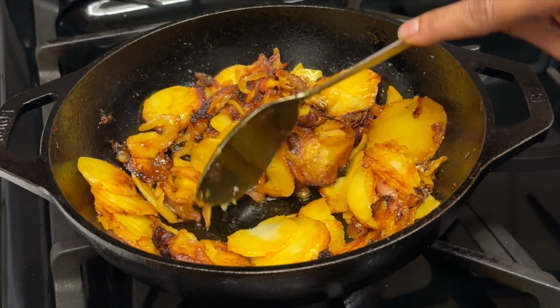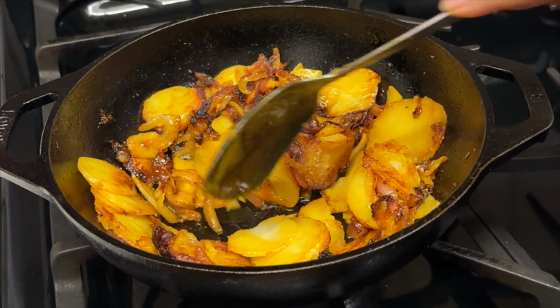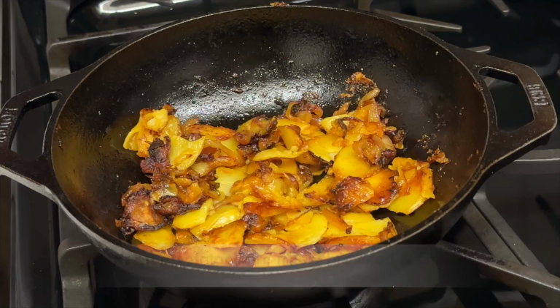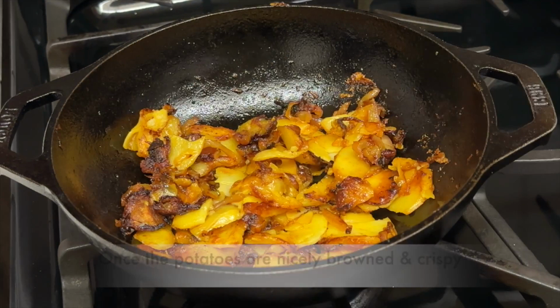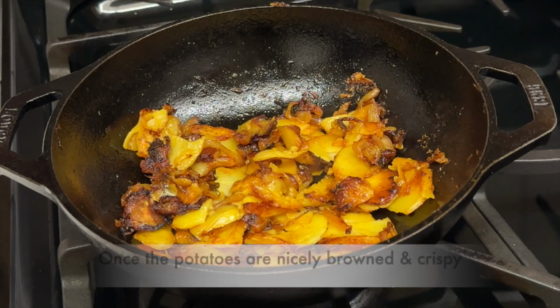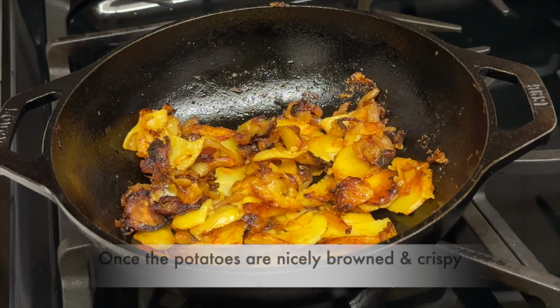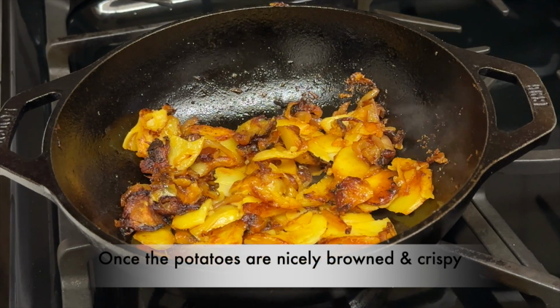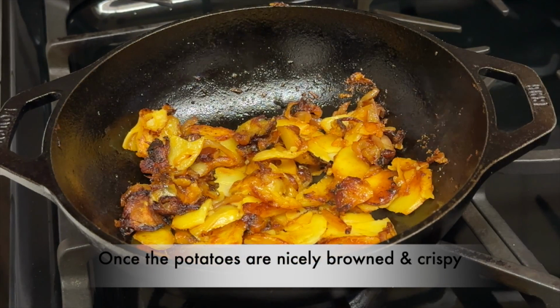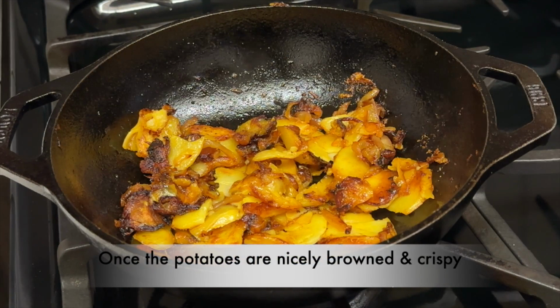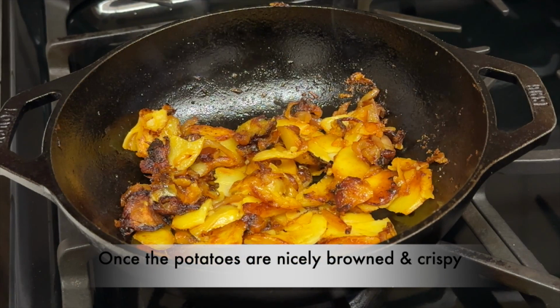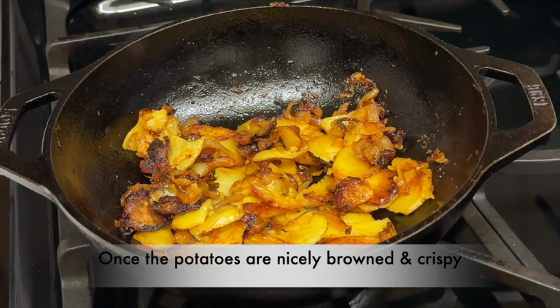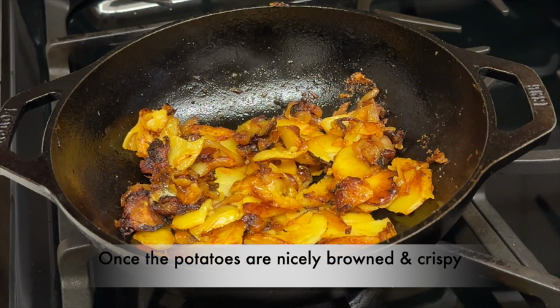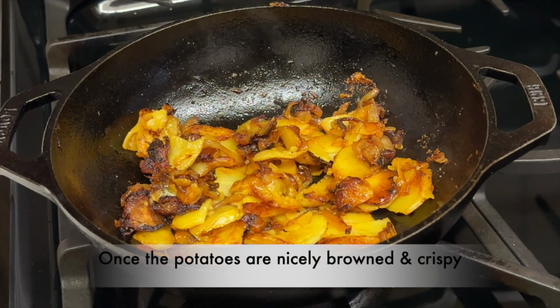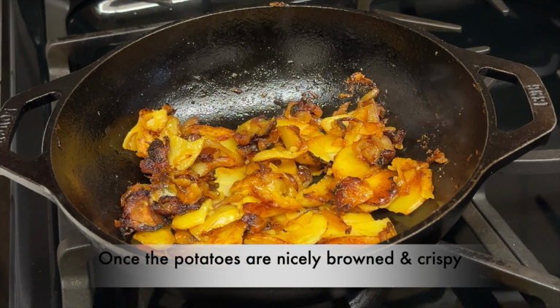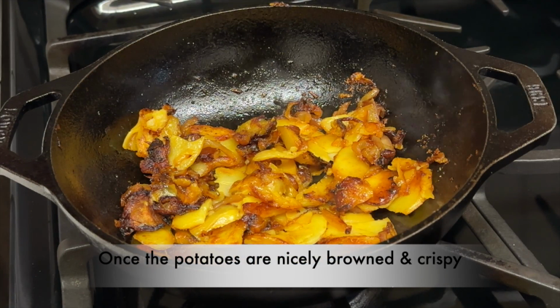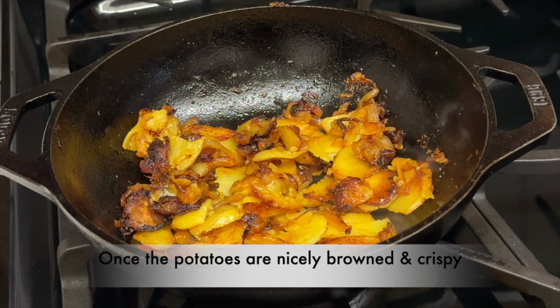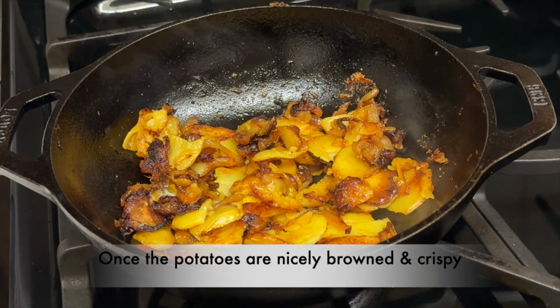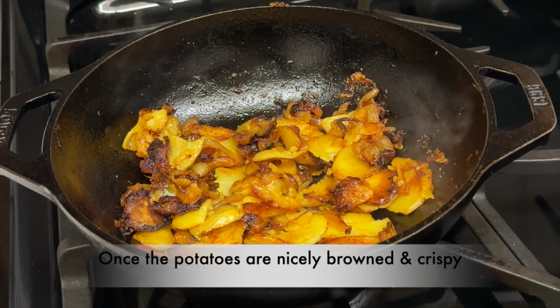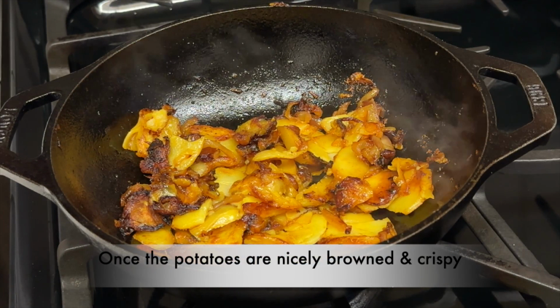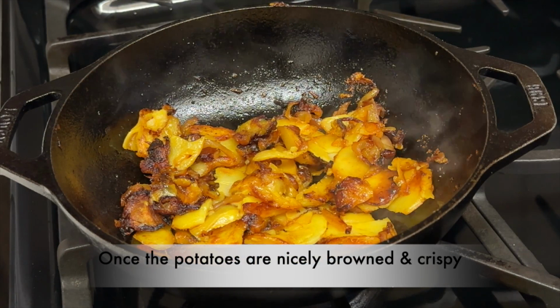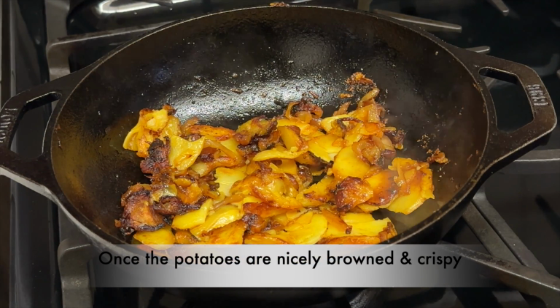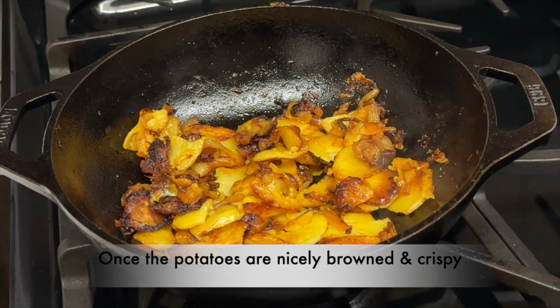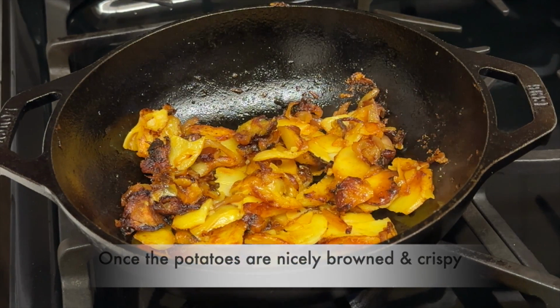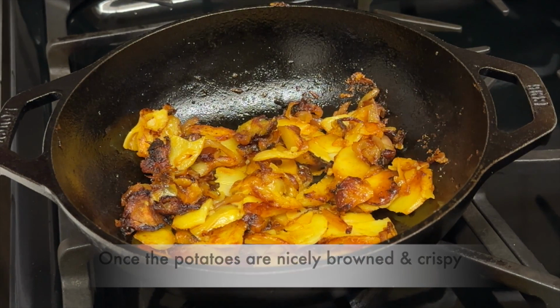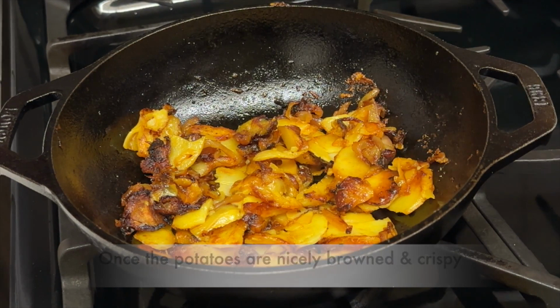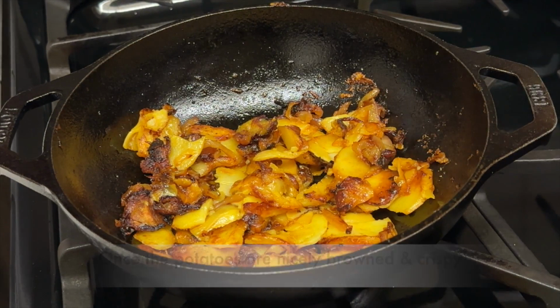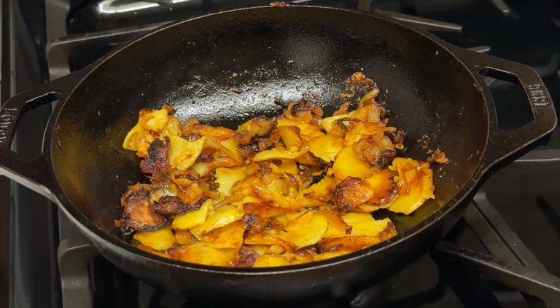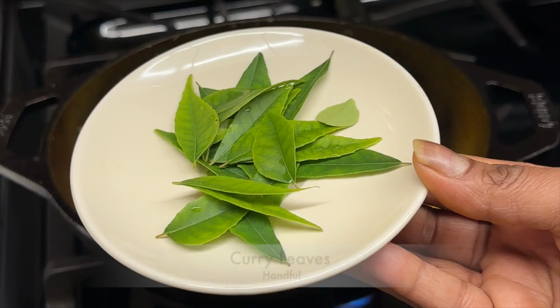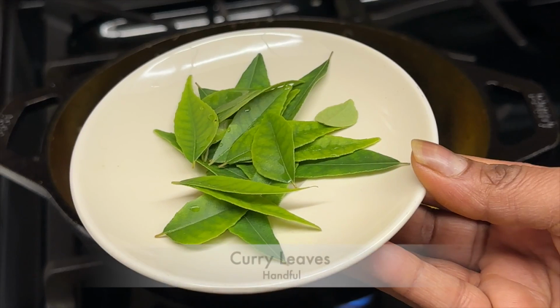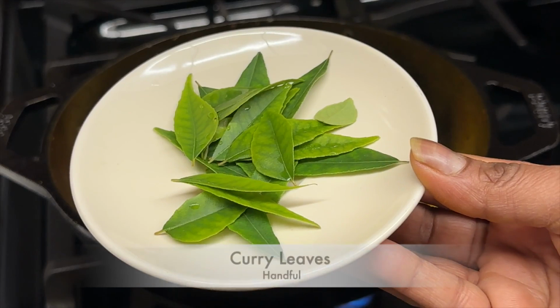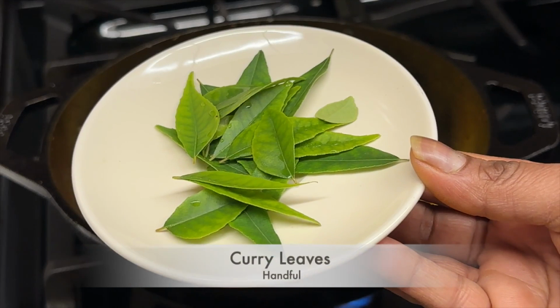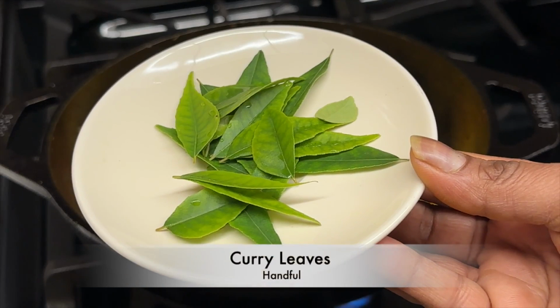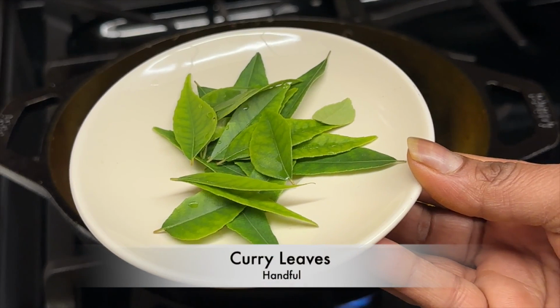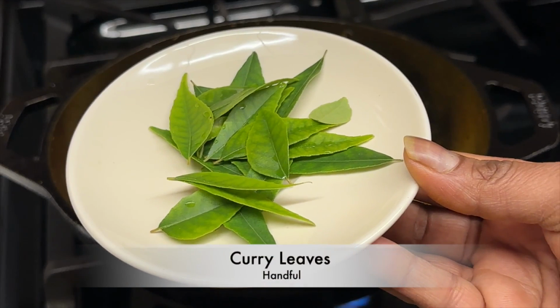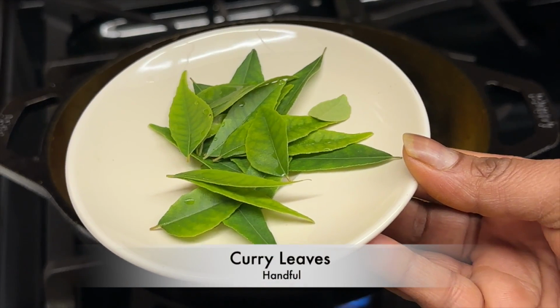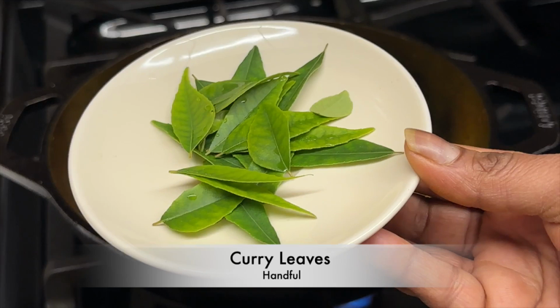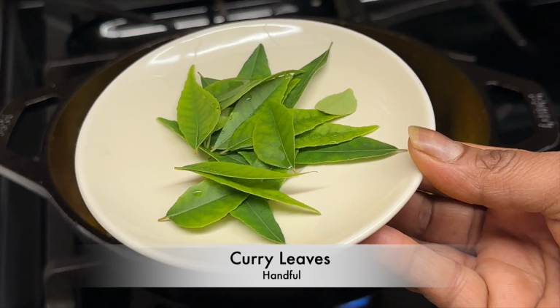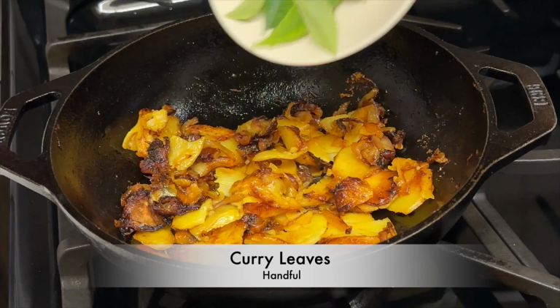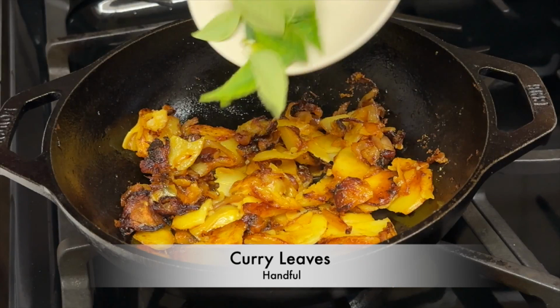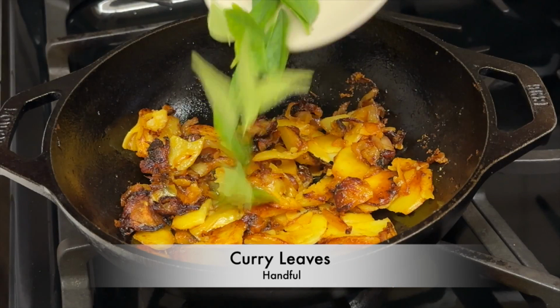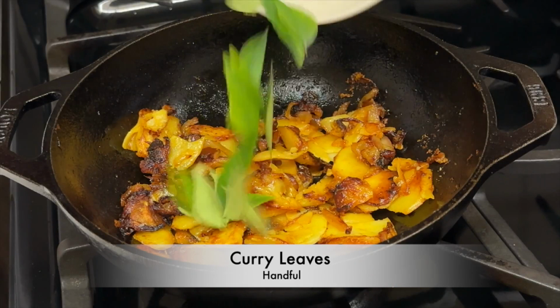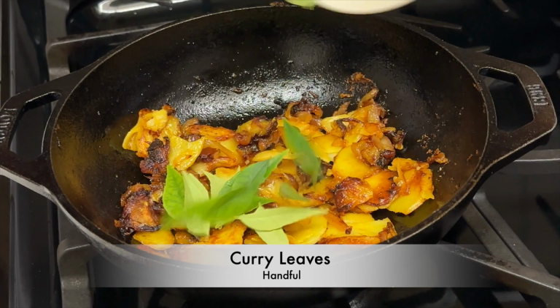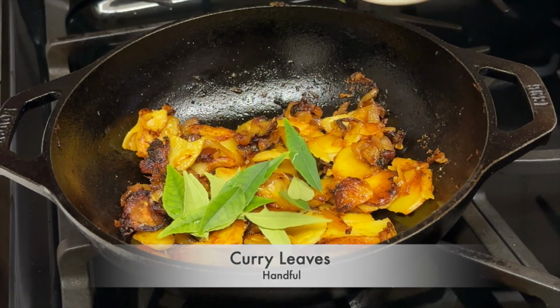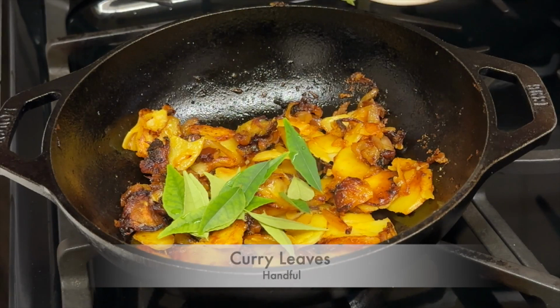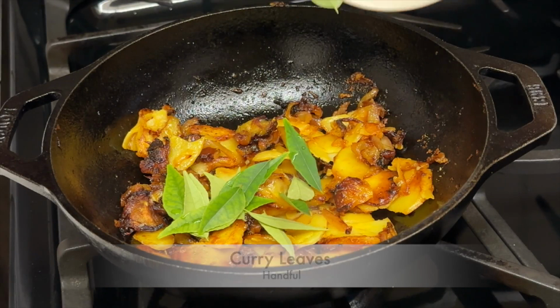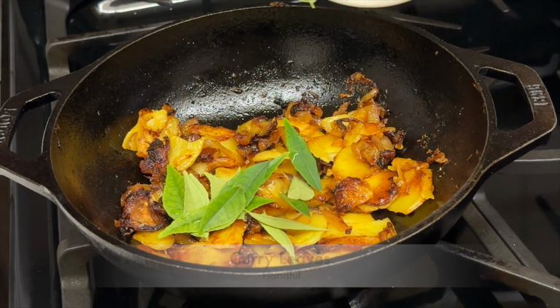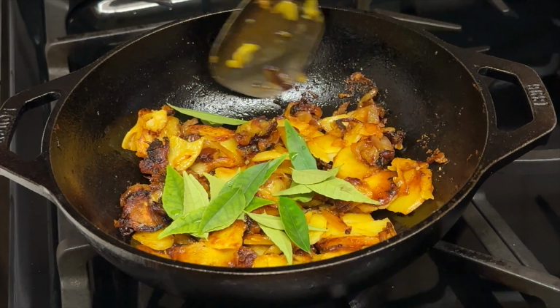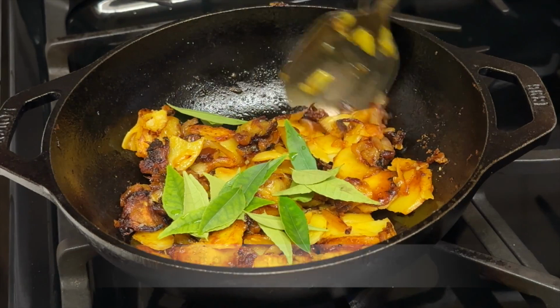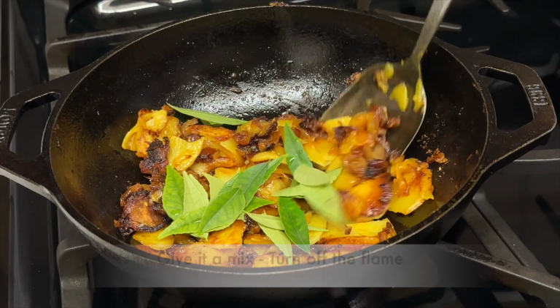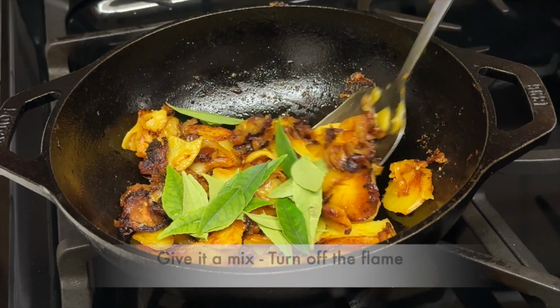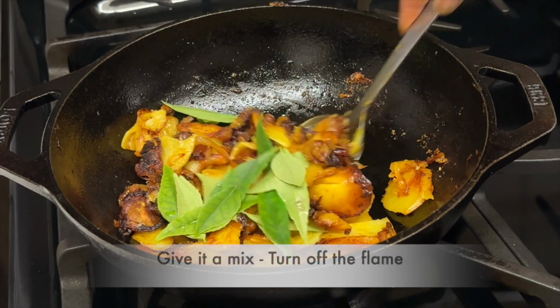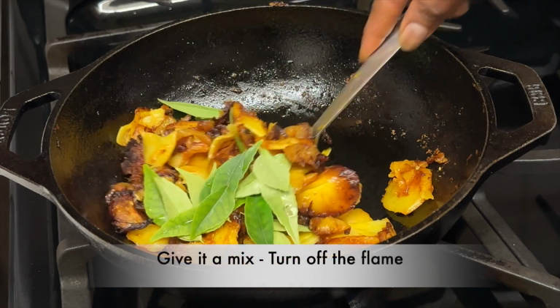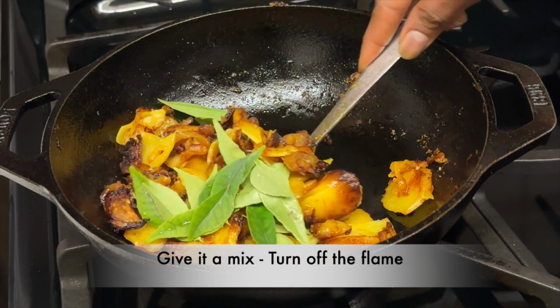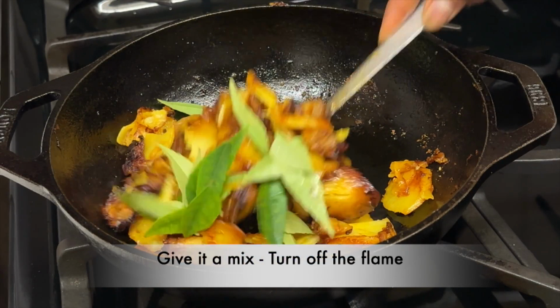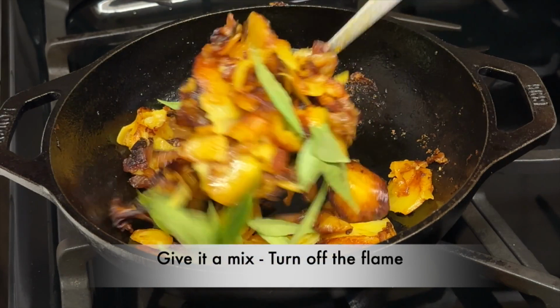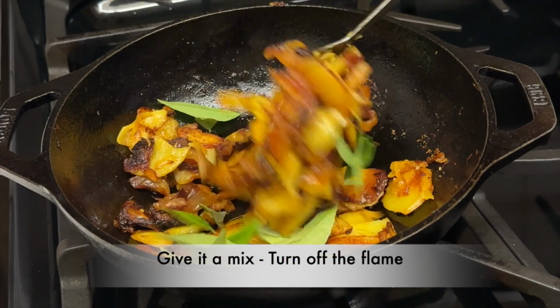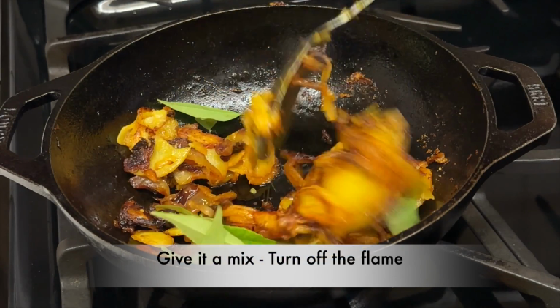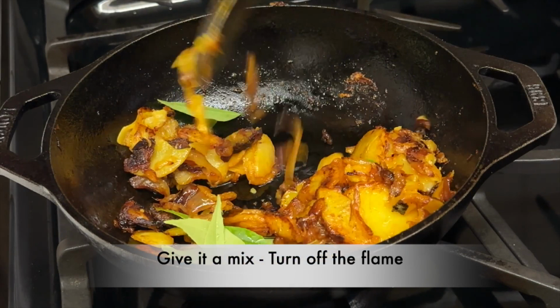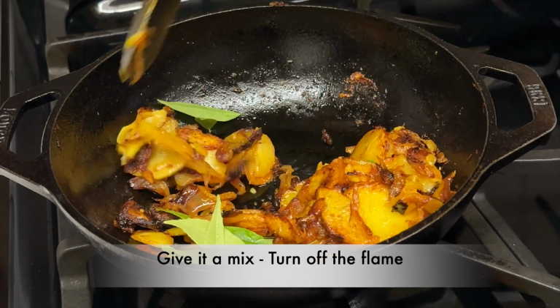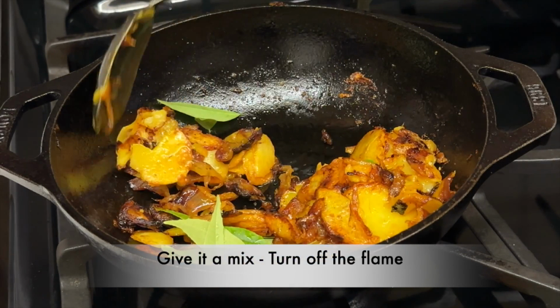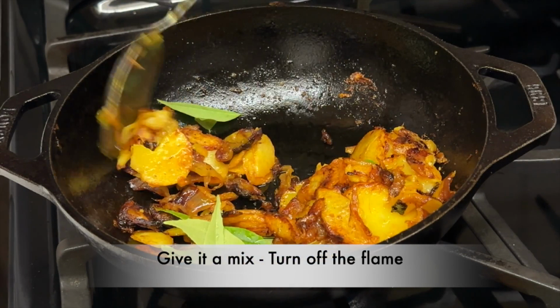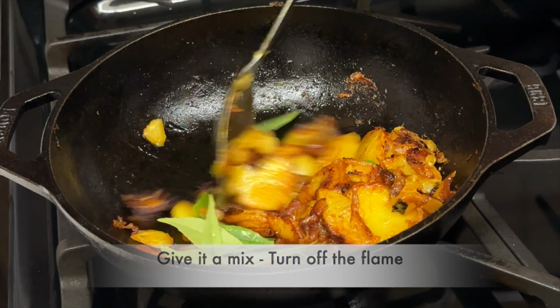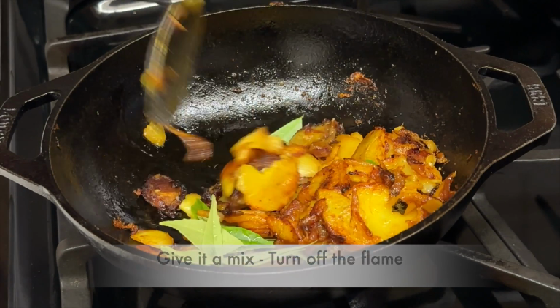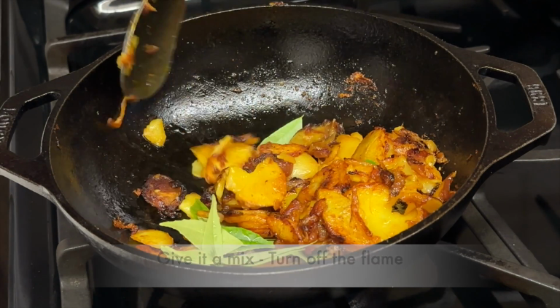Once the potatoes are nicely browned and crispy, add a handful of curry leaves. Give it a mix and turn off the flame.